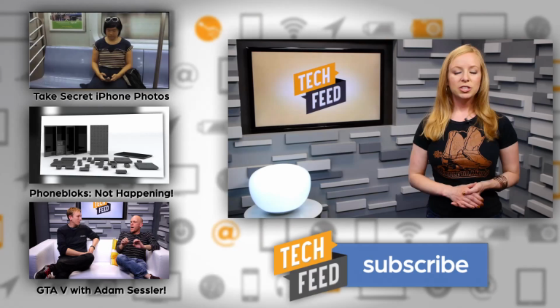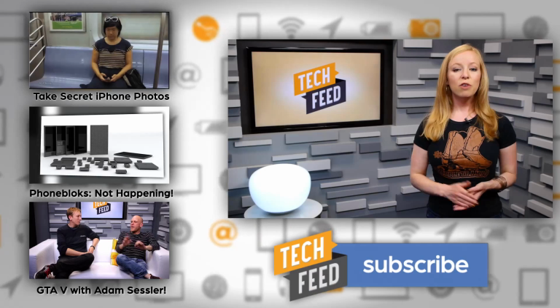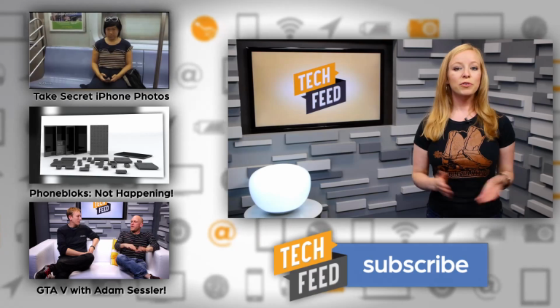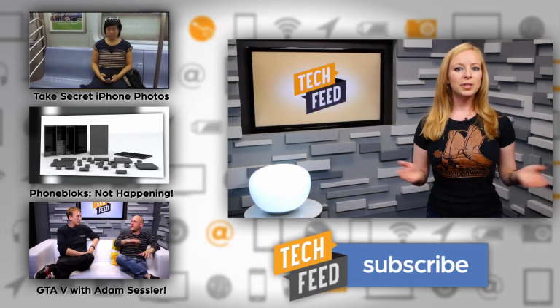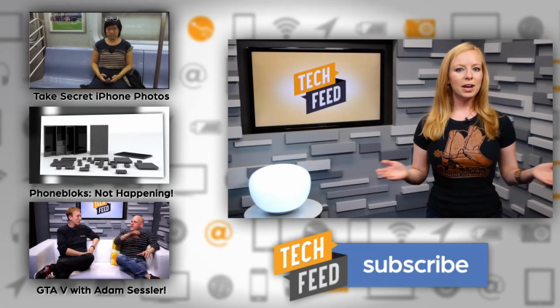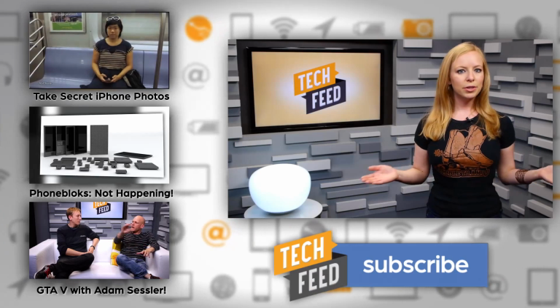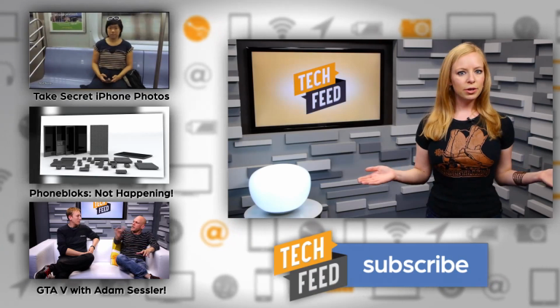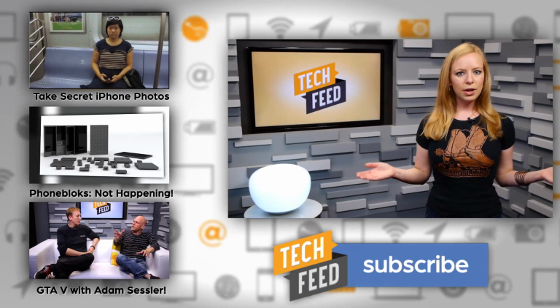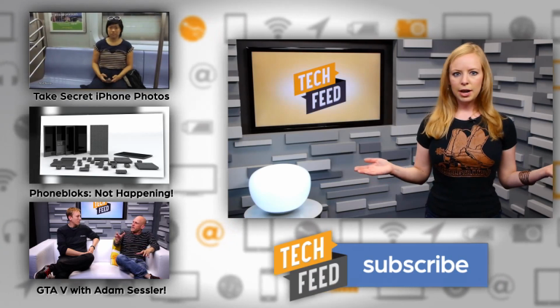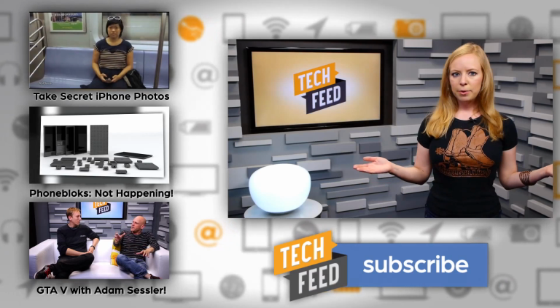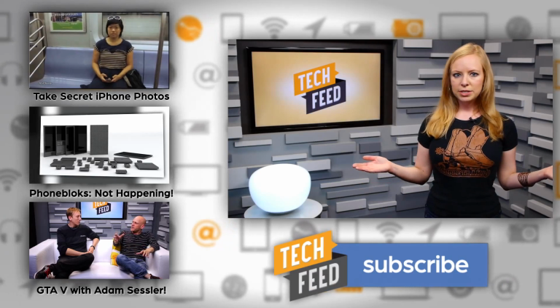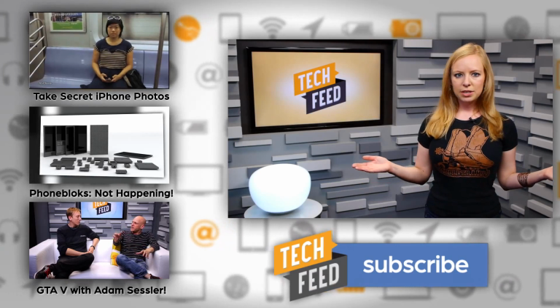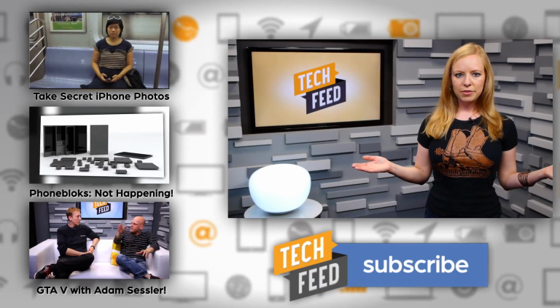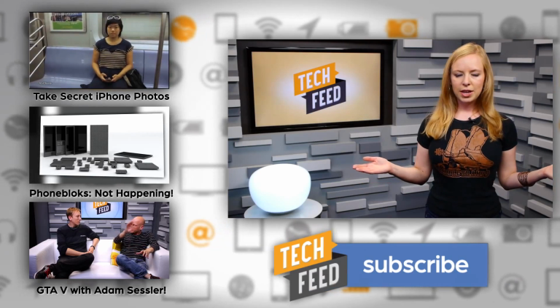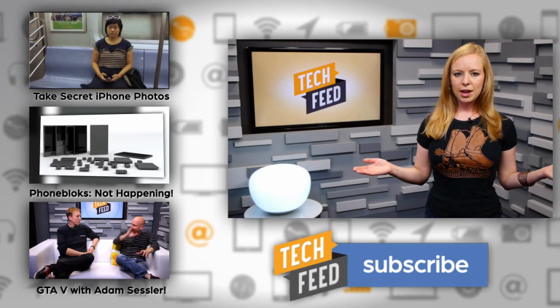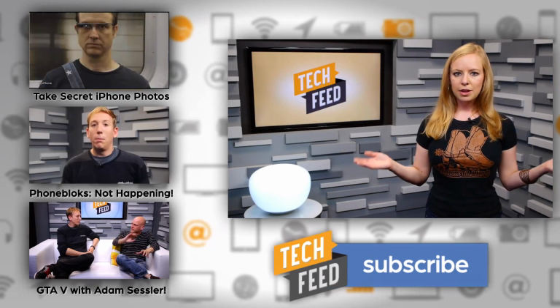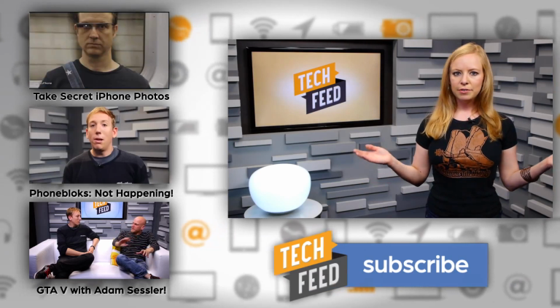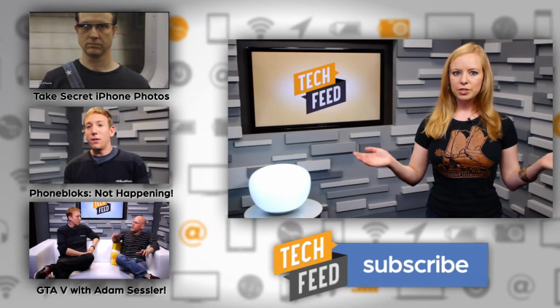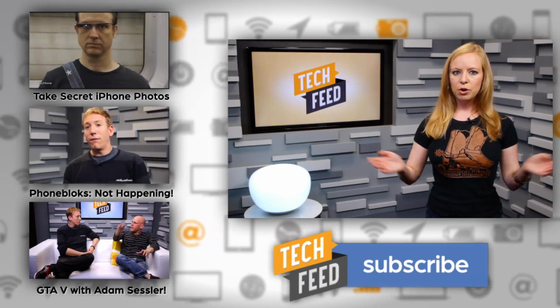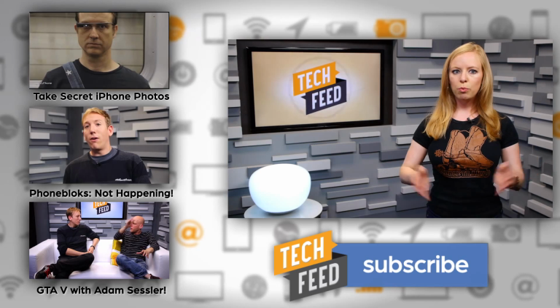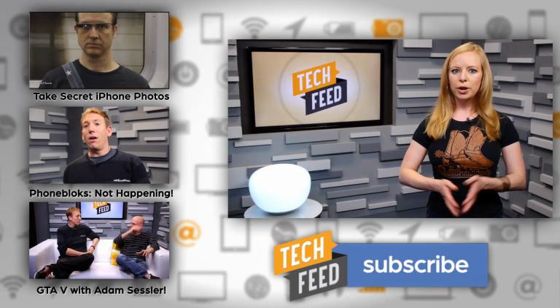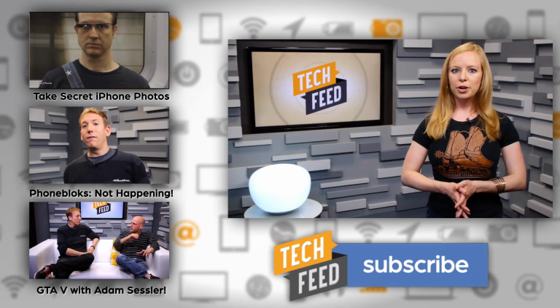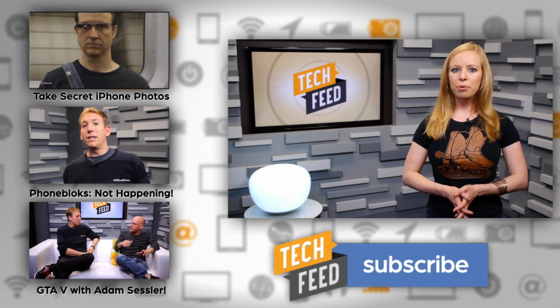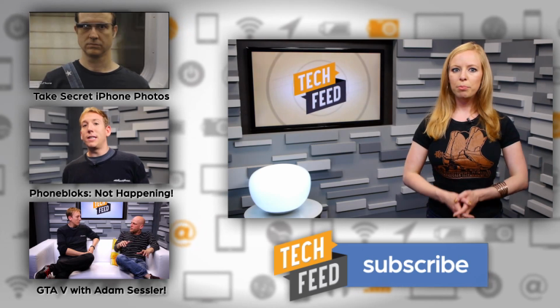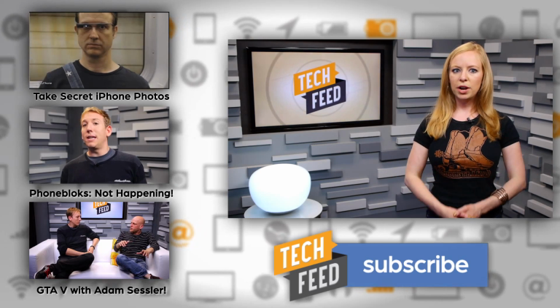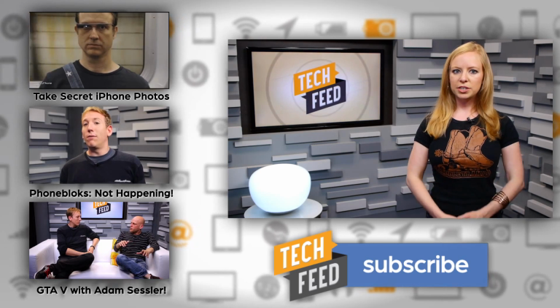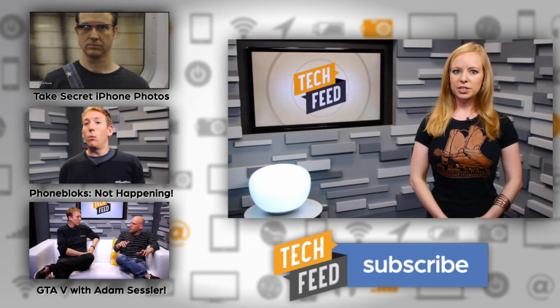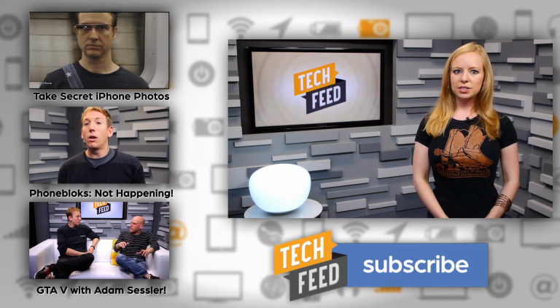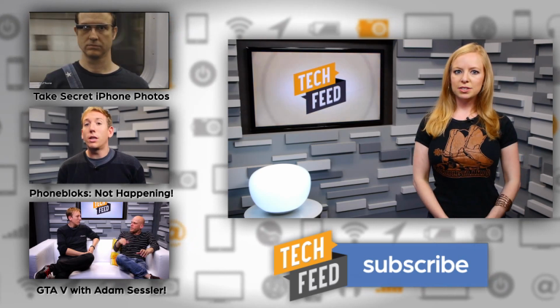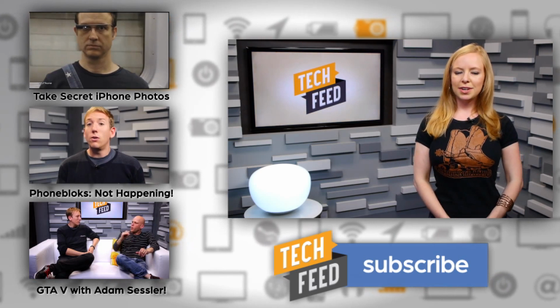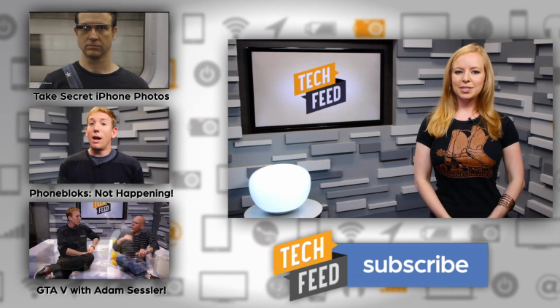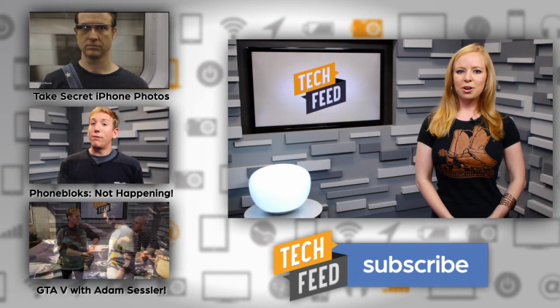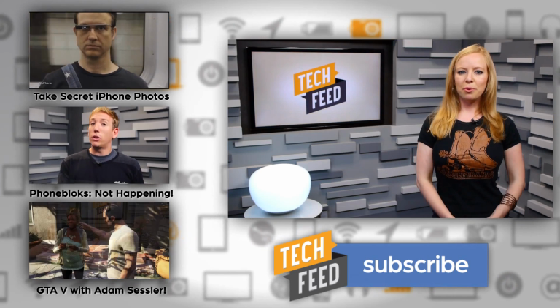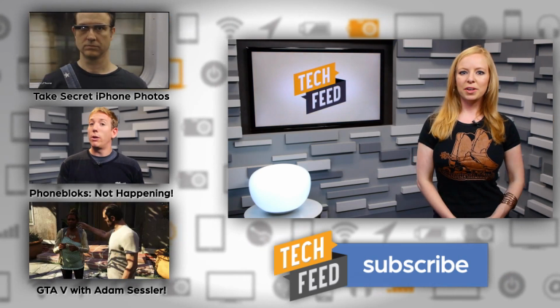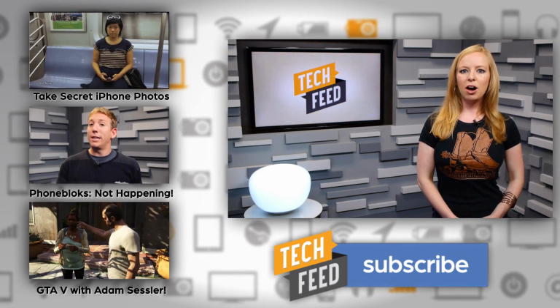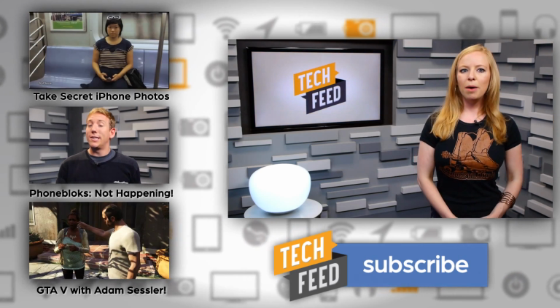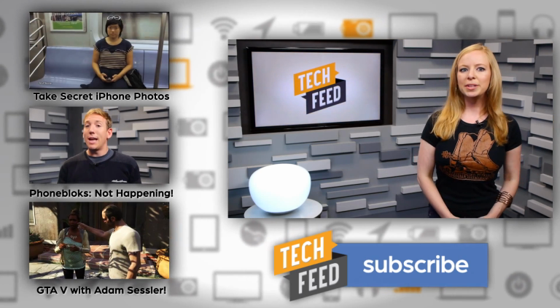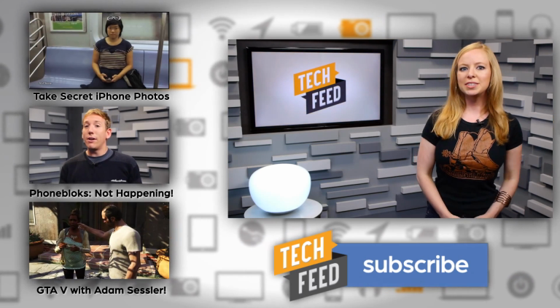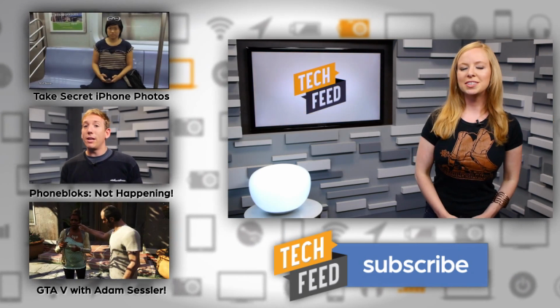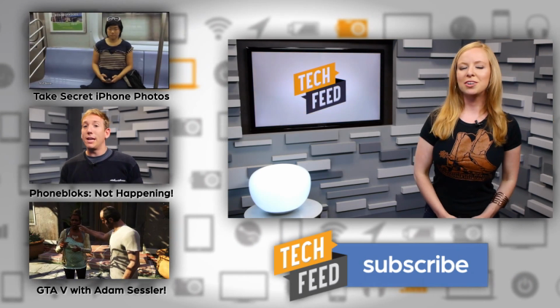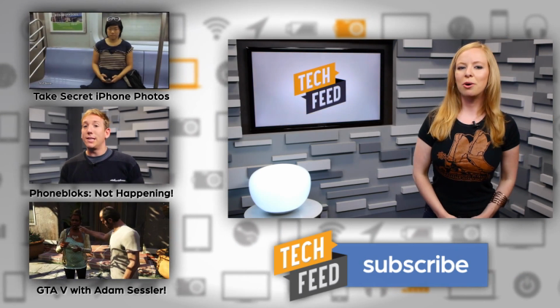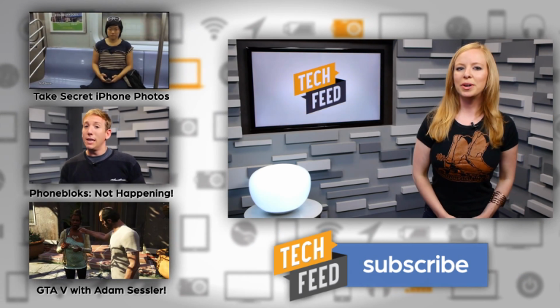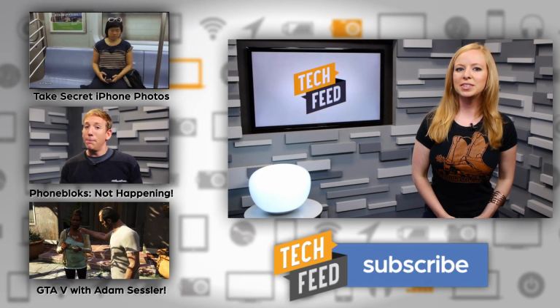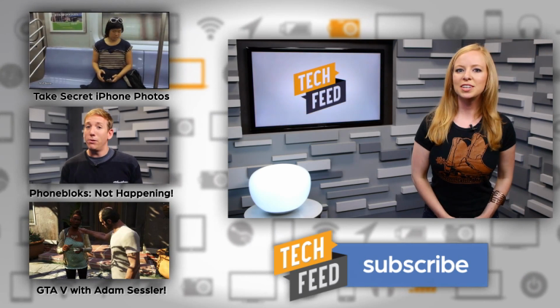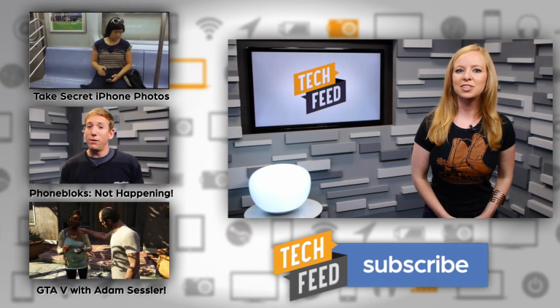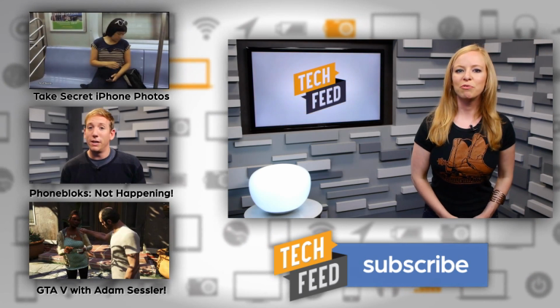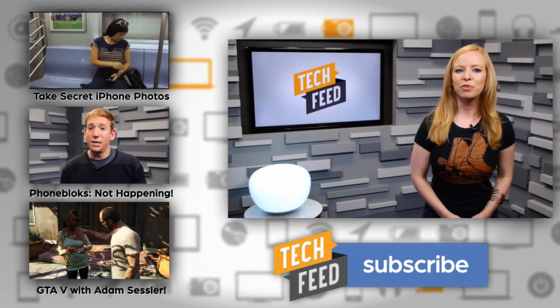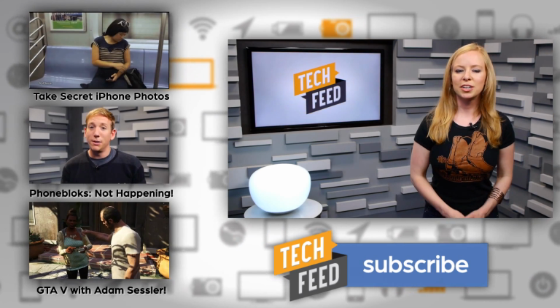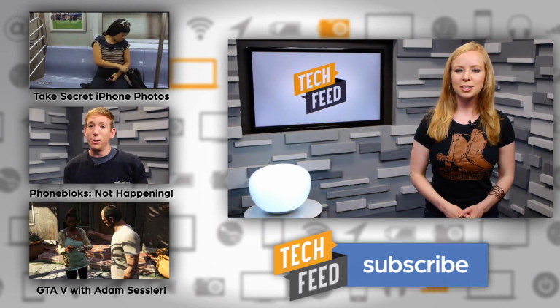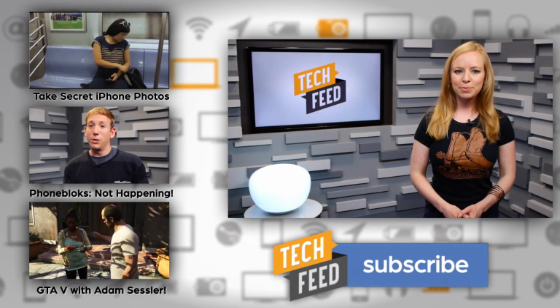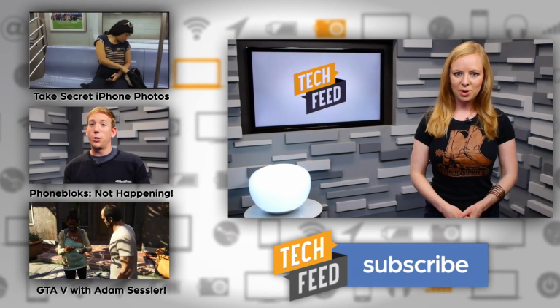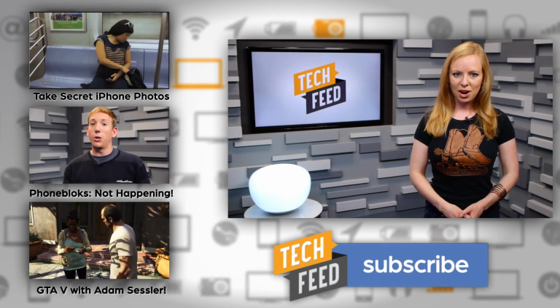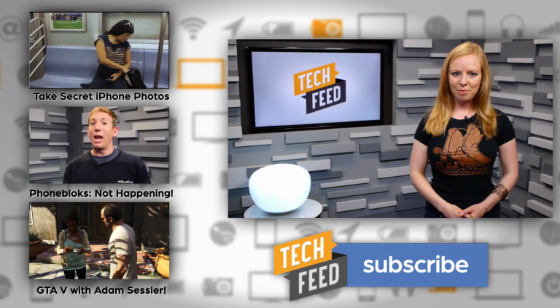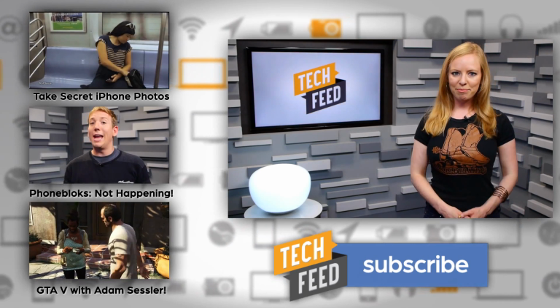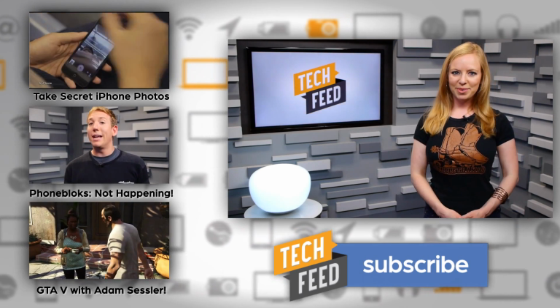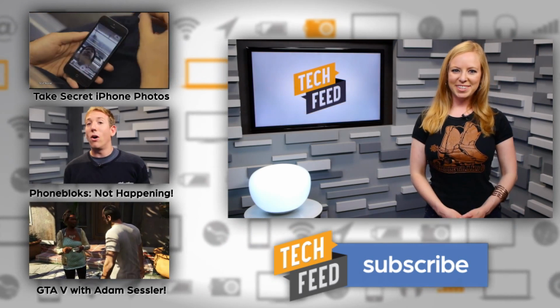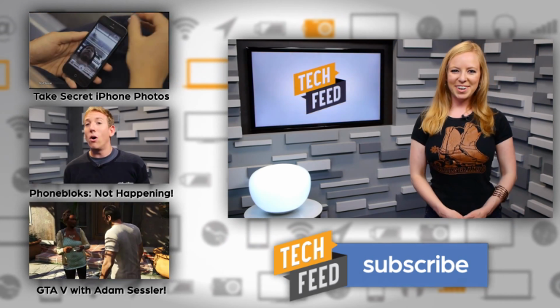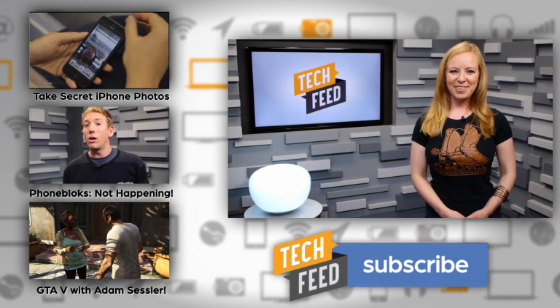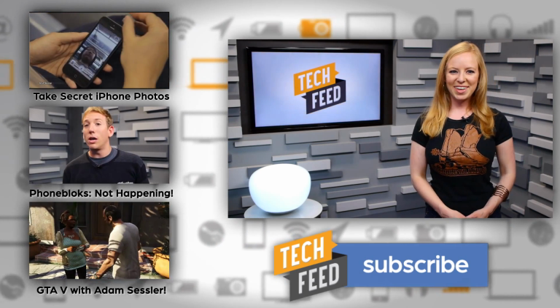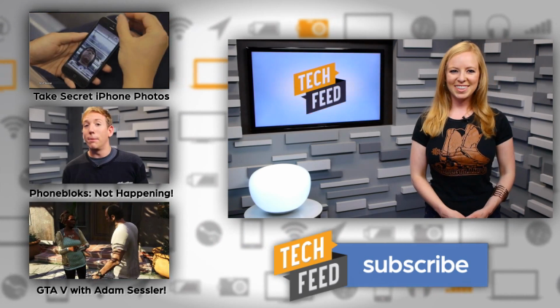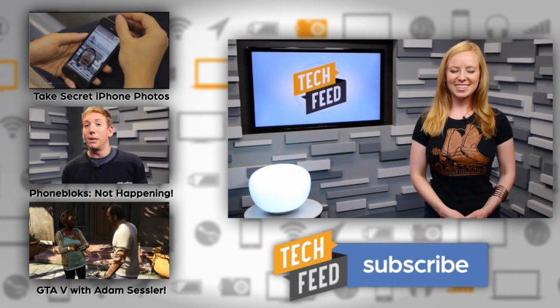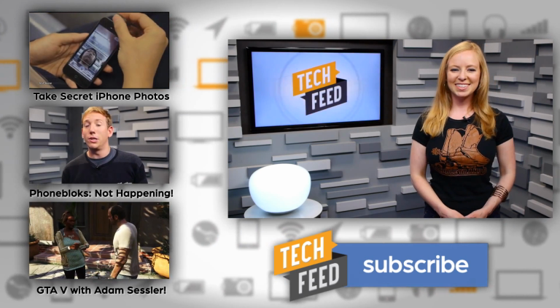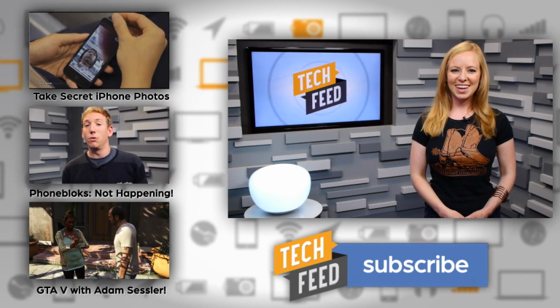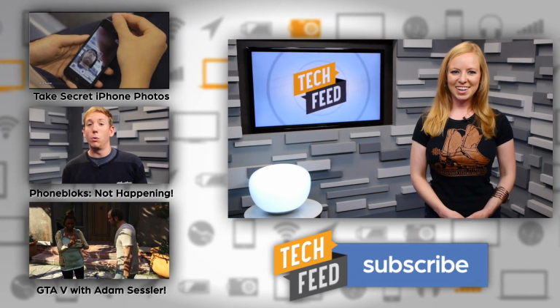So have you downloaded iOS 7 yet? And if so, what are your impressions? Let us know in the comments, as always, and don't forget to subscribe. For TFN, this is Annie.